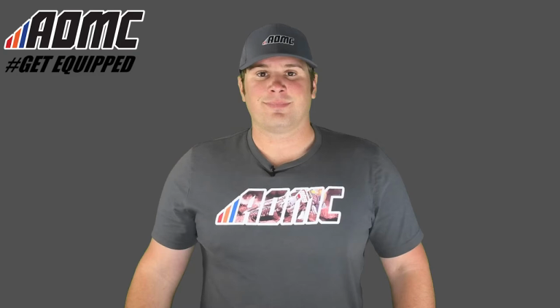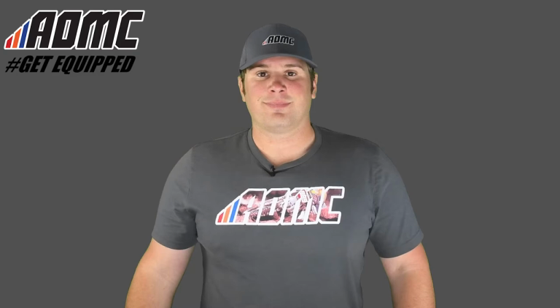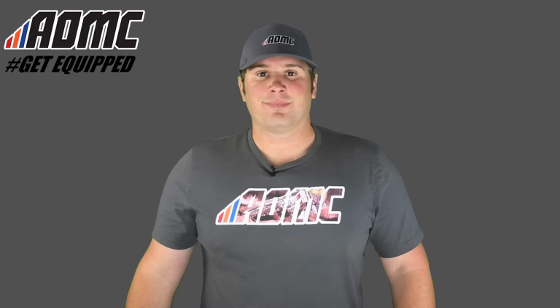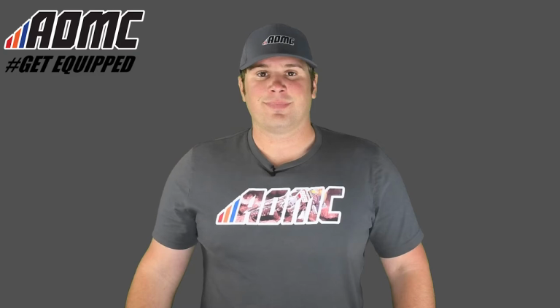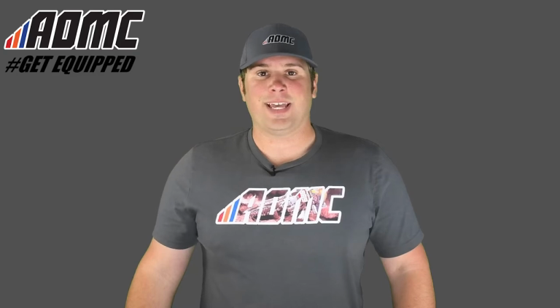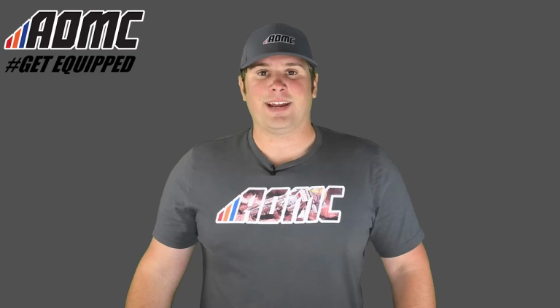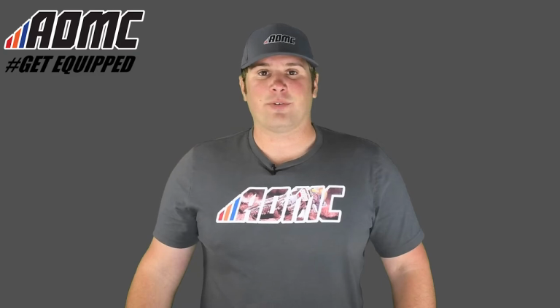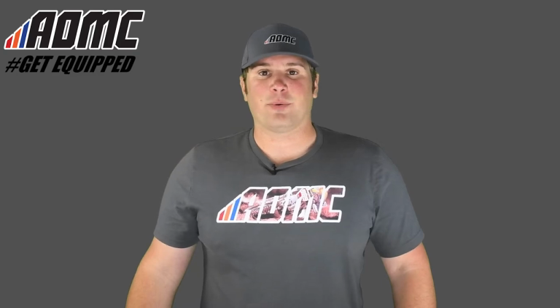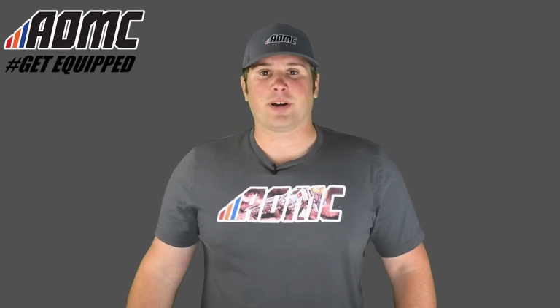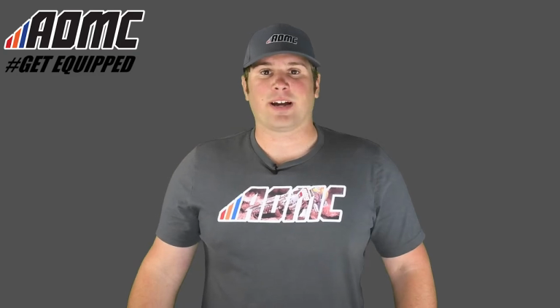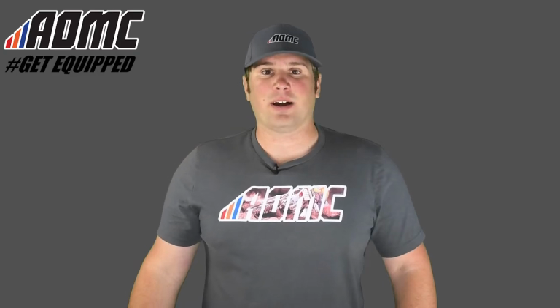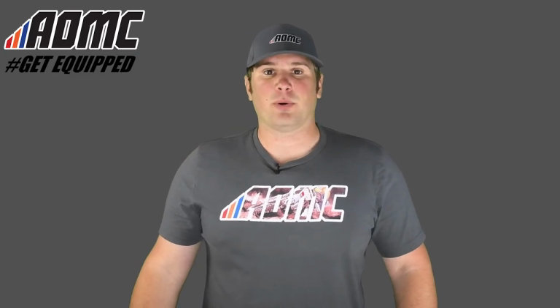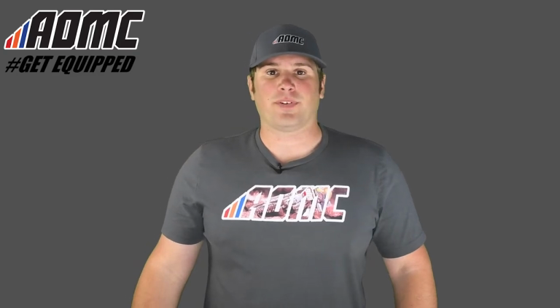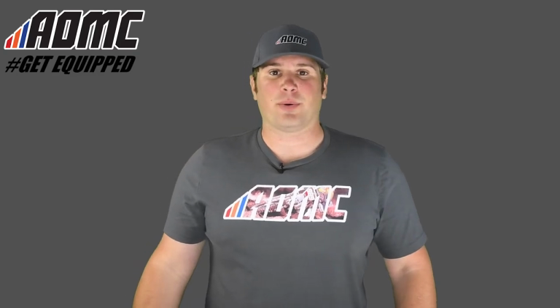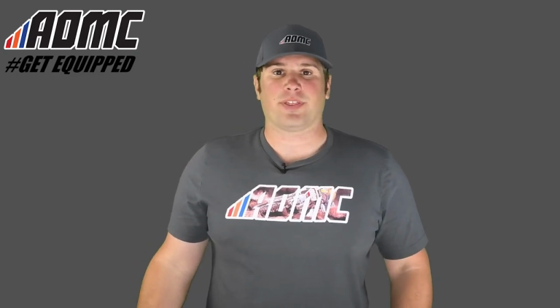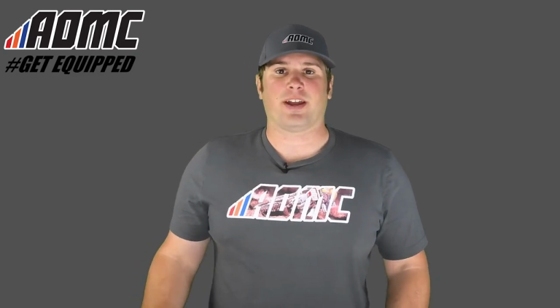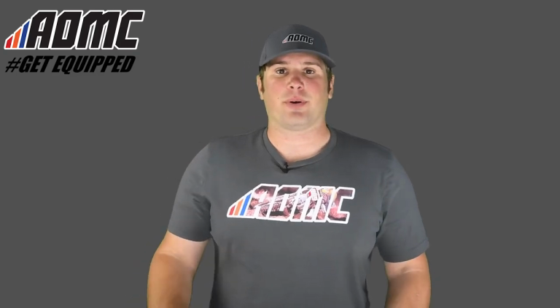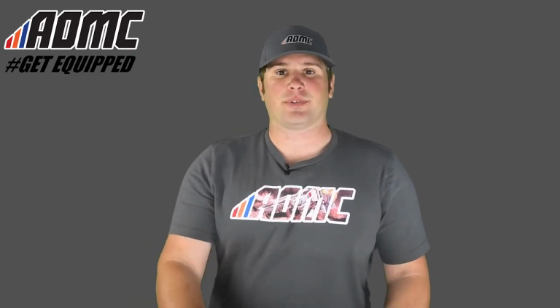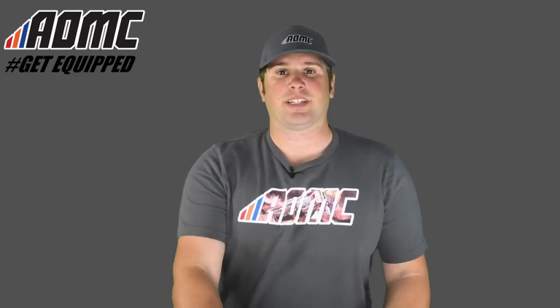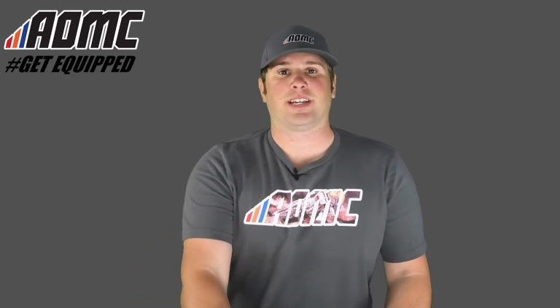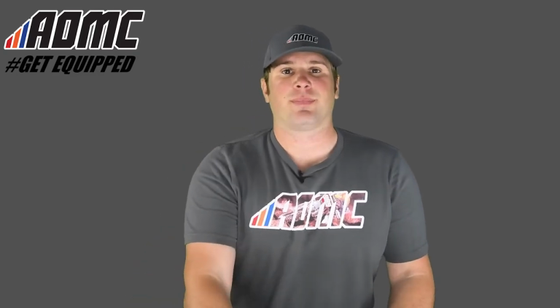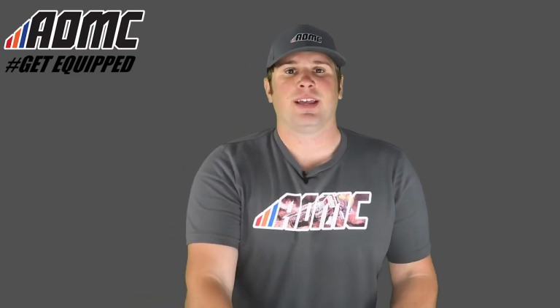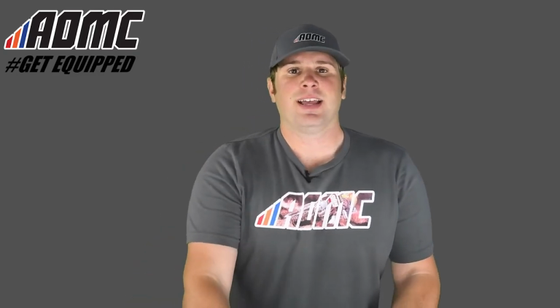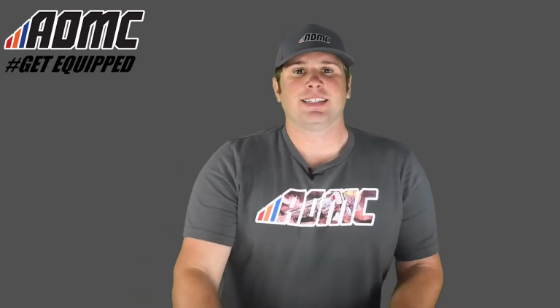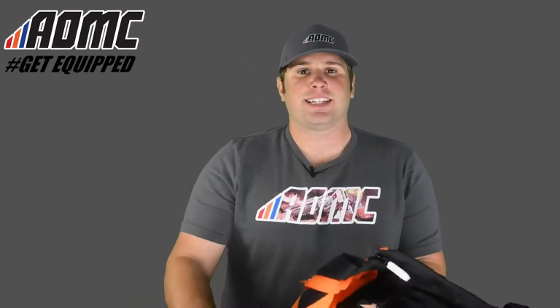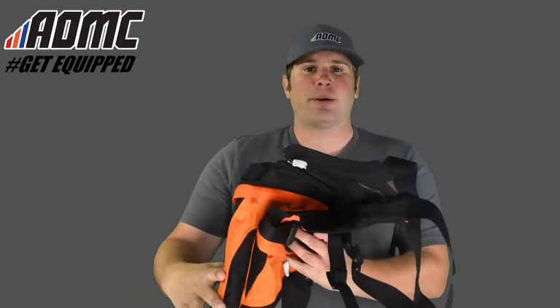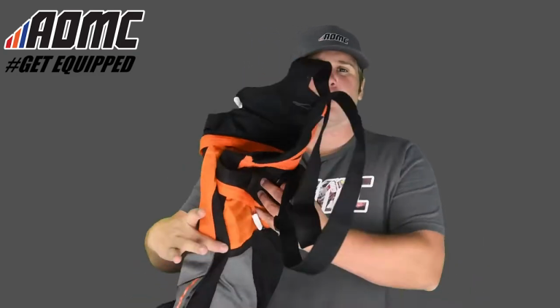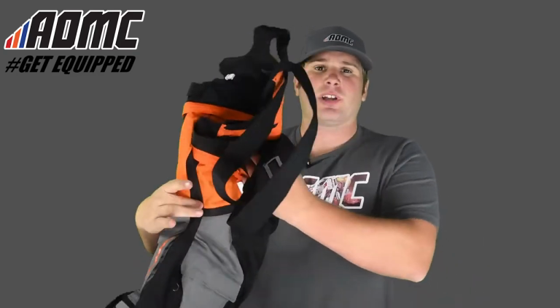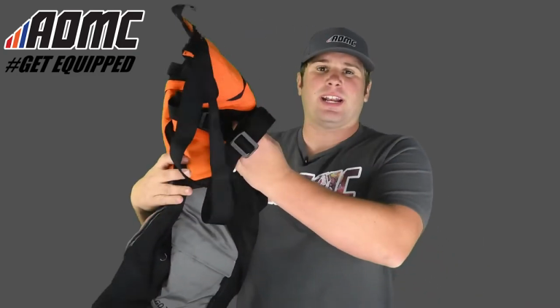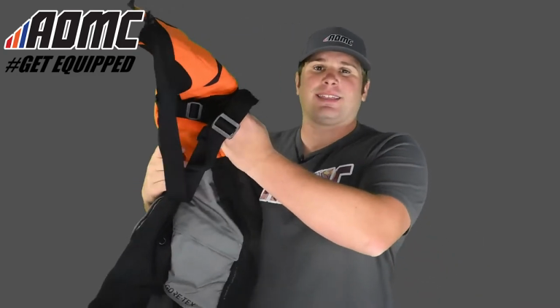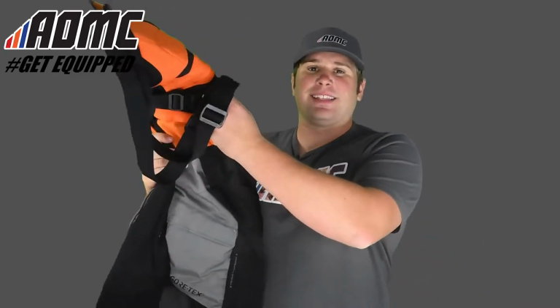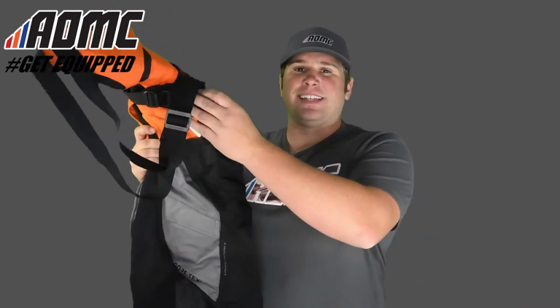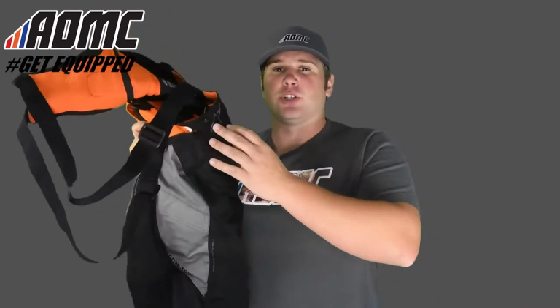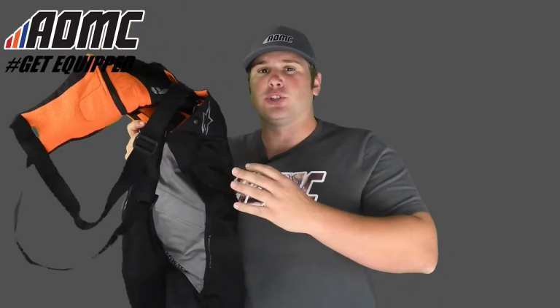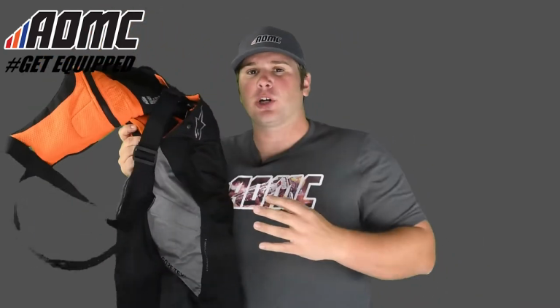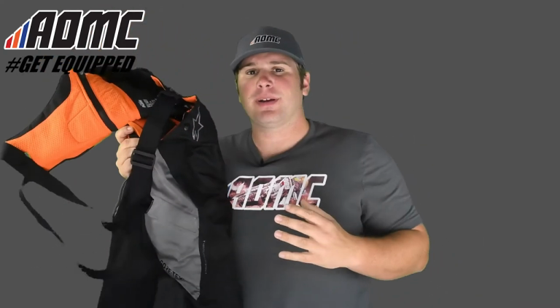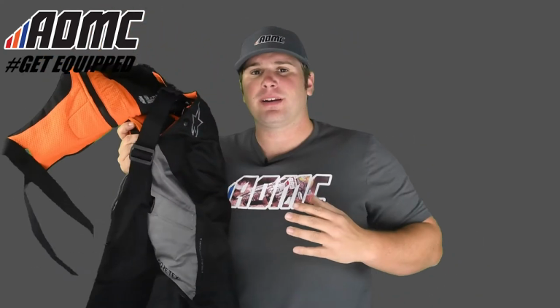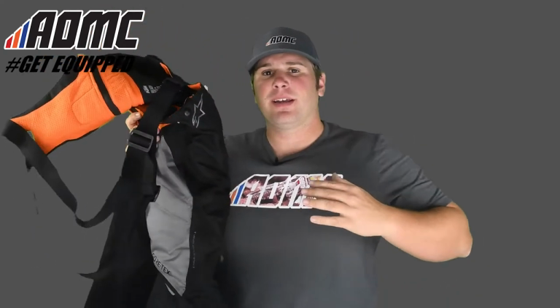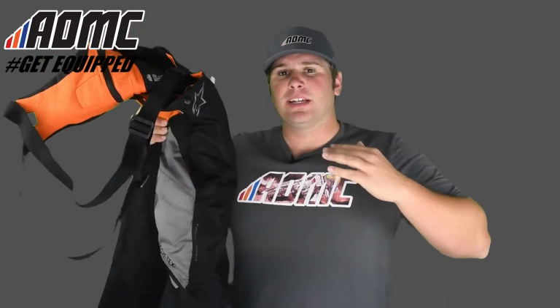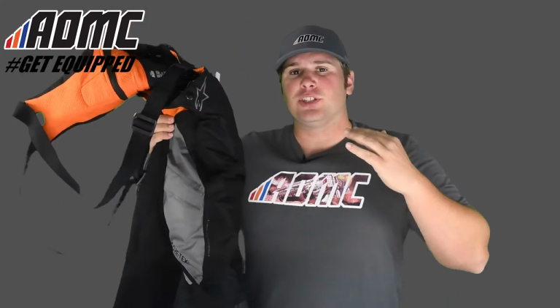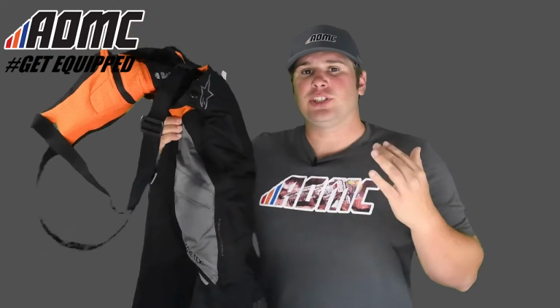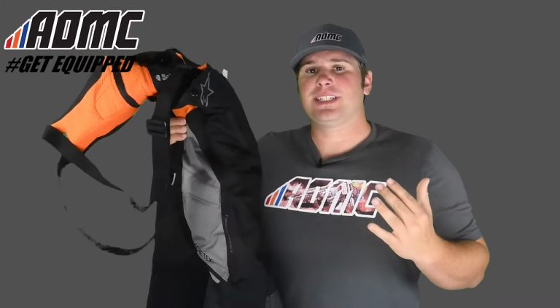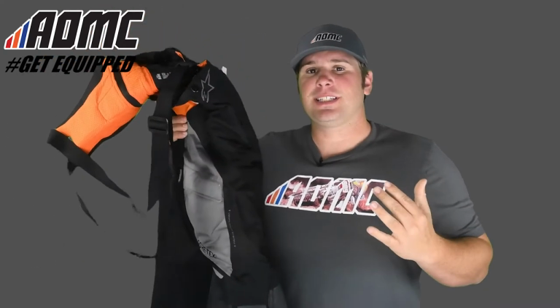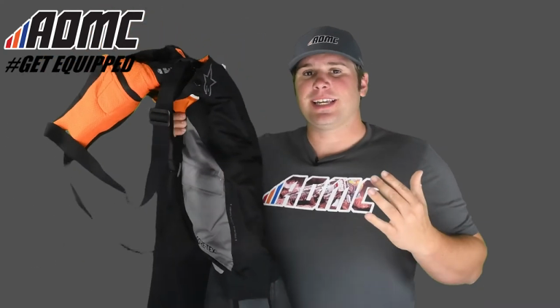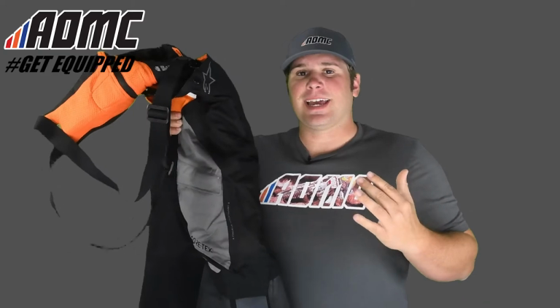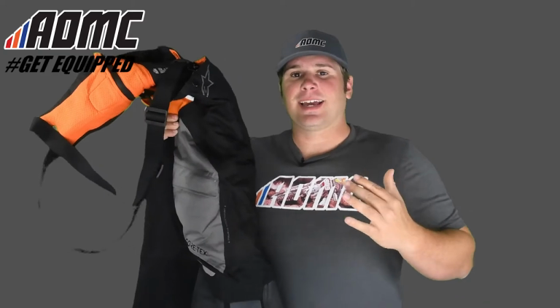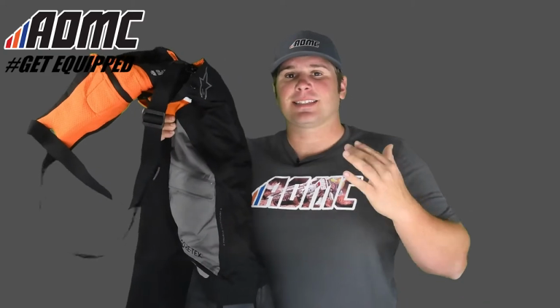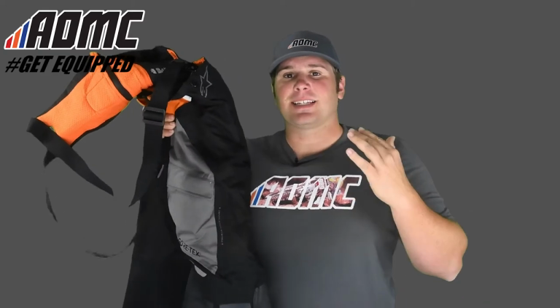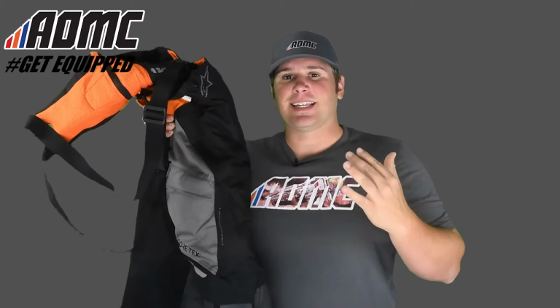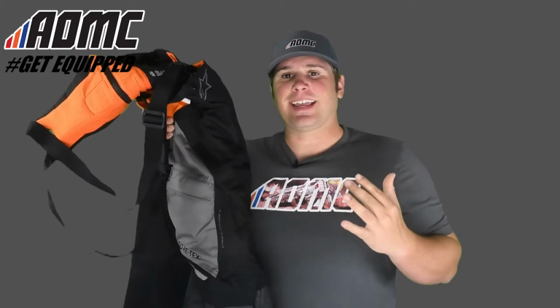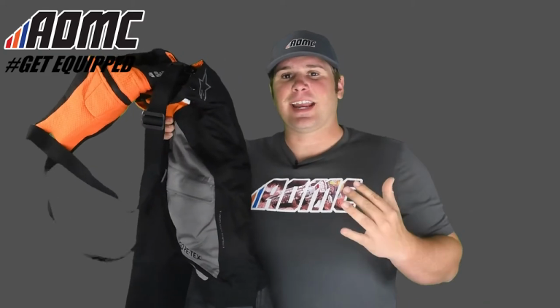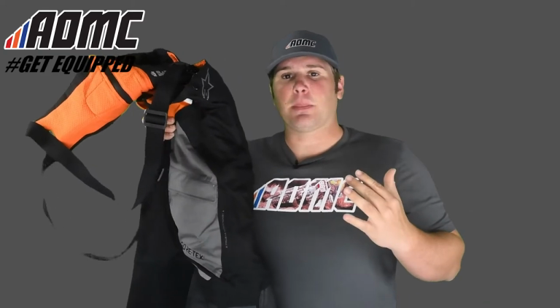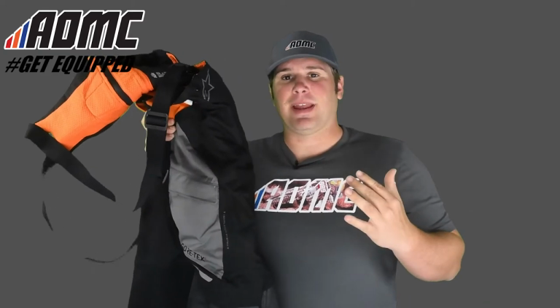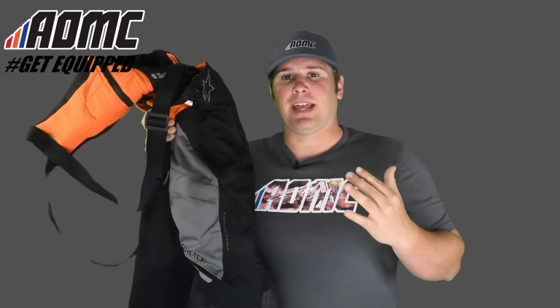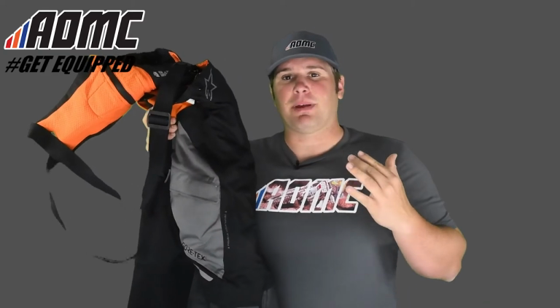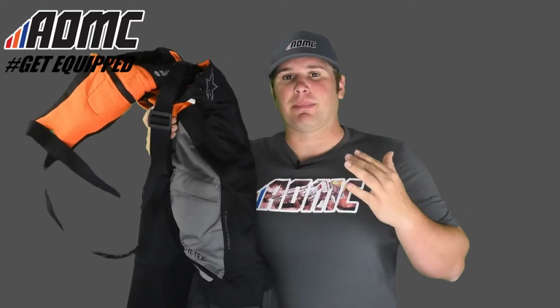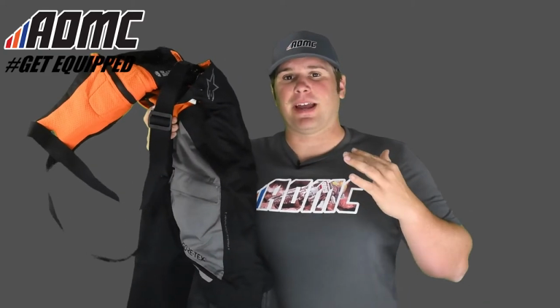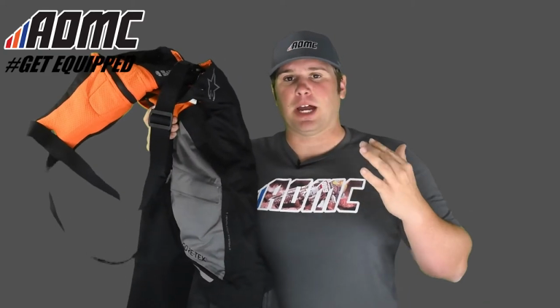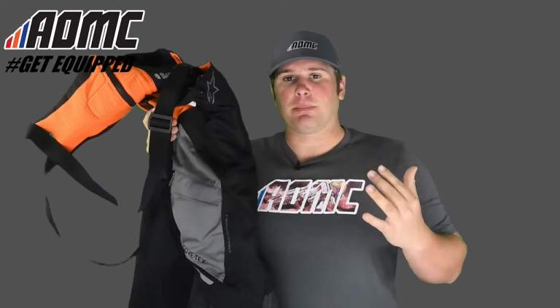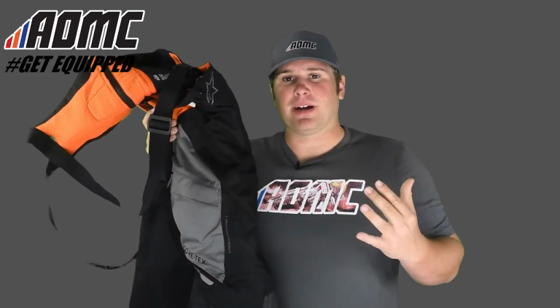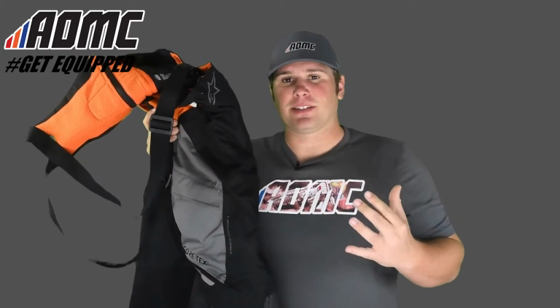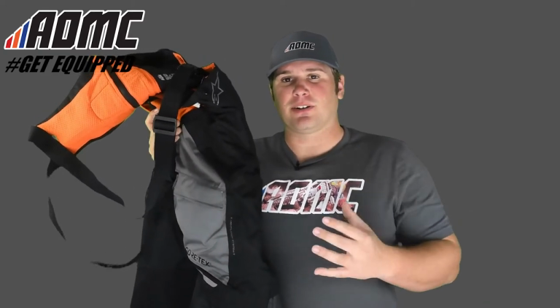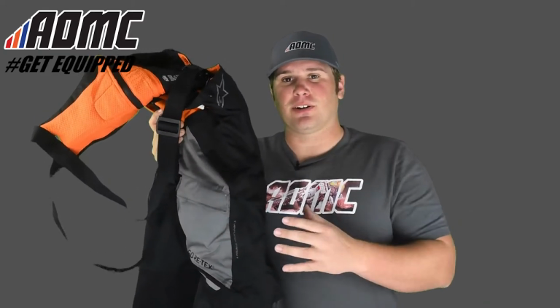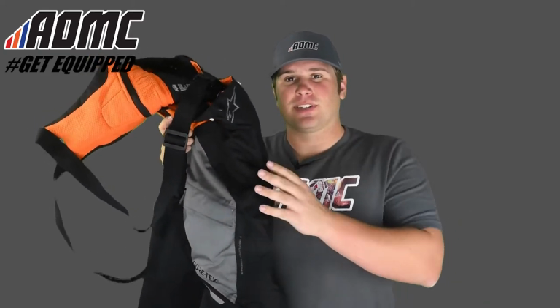Hey everyone, Kyle Wolfe here with AOMC. Today we're looking at the Durban GTX Techair pant made by Alpinestars.